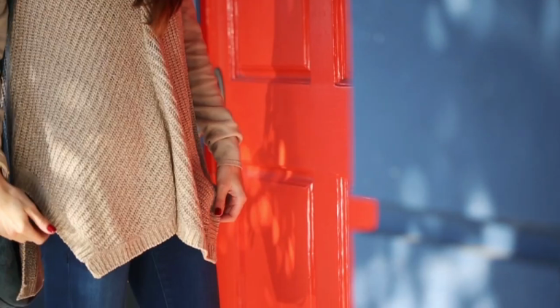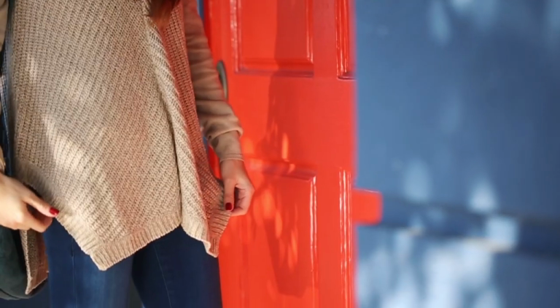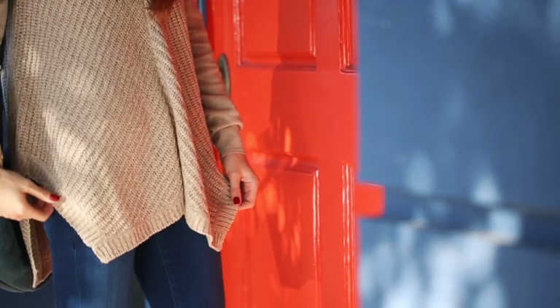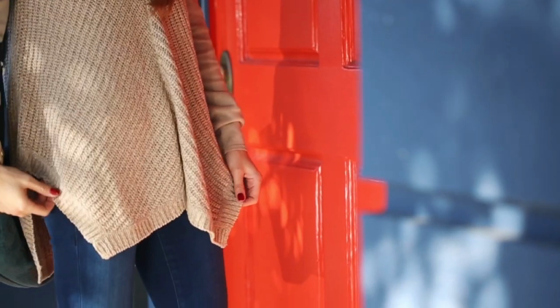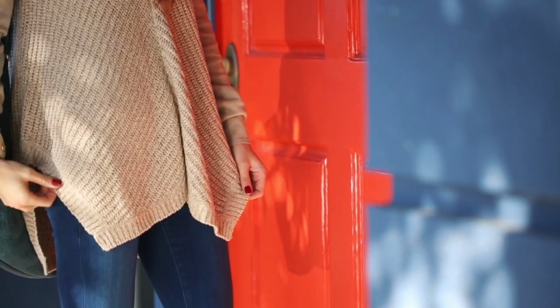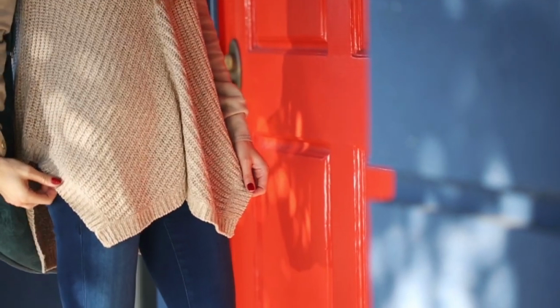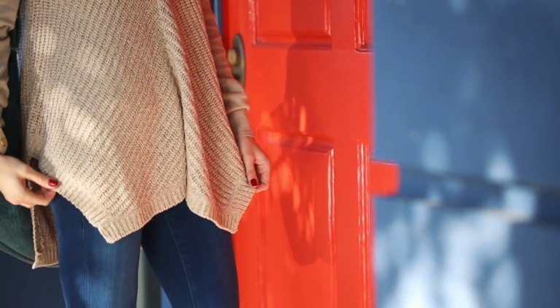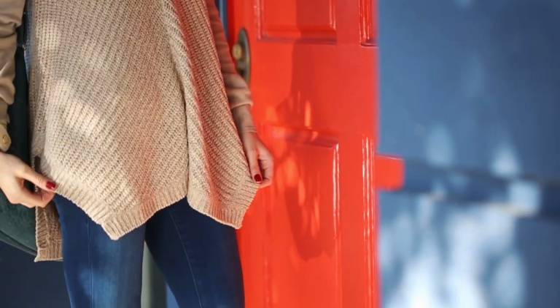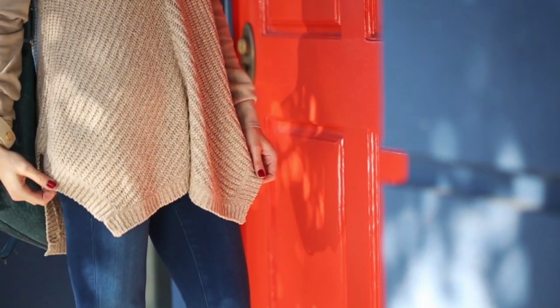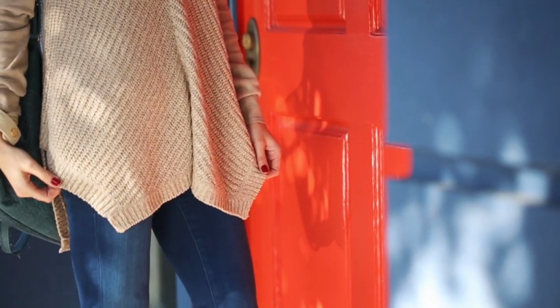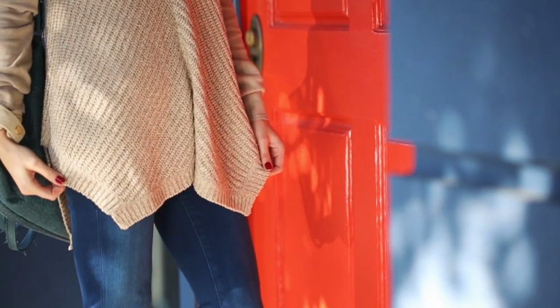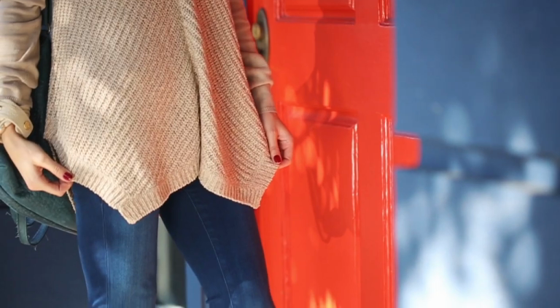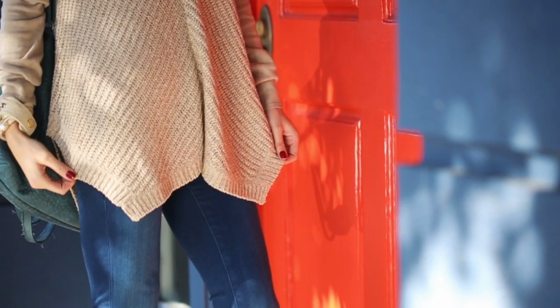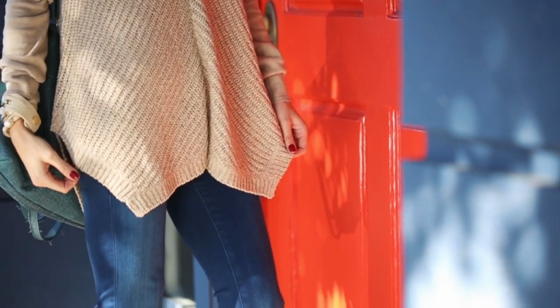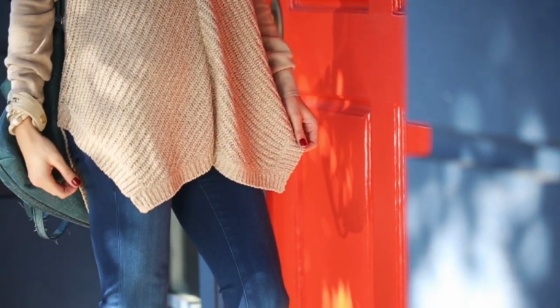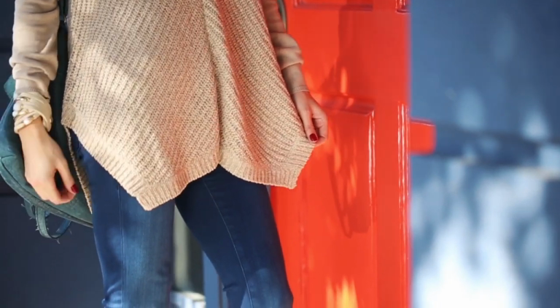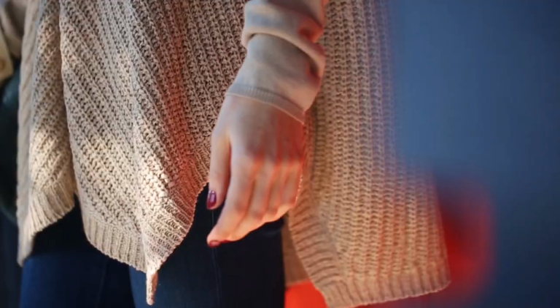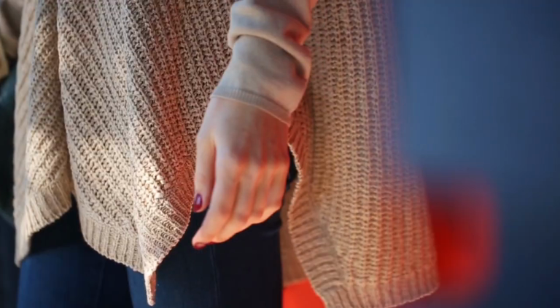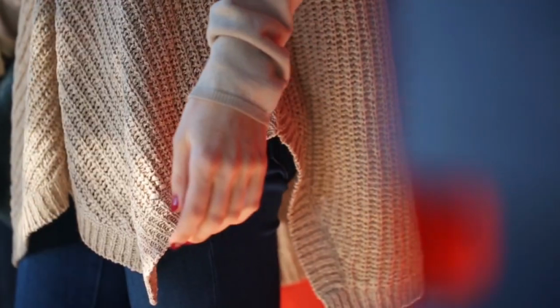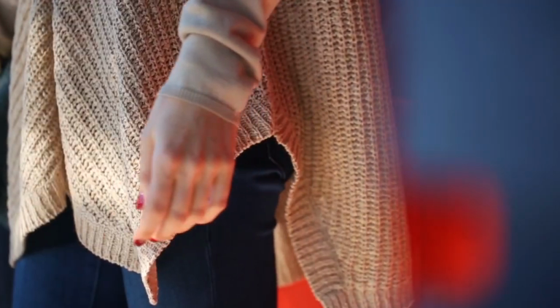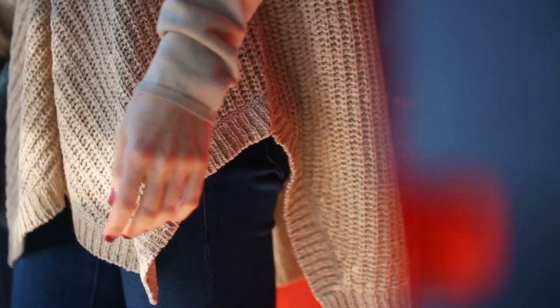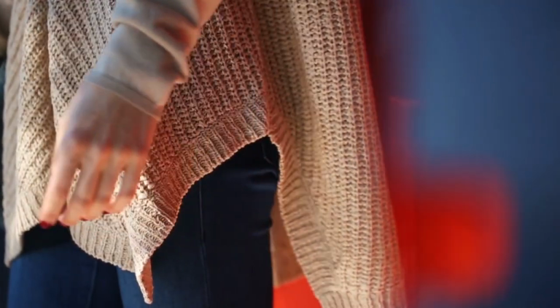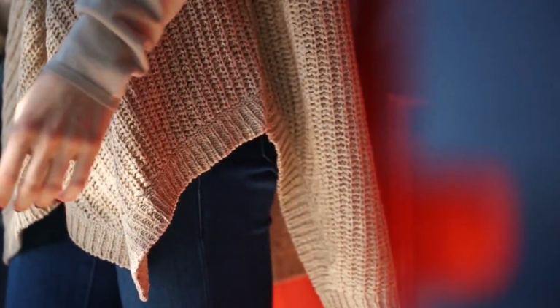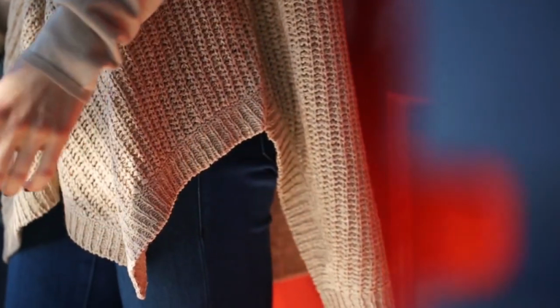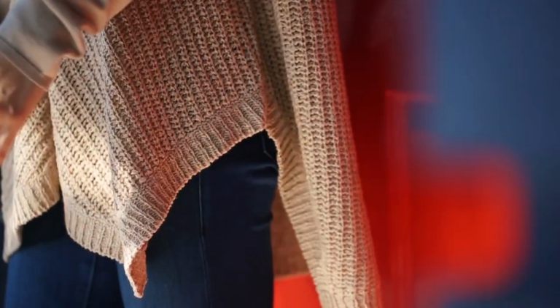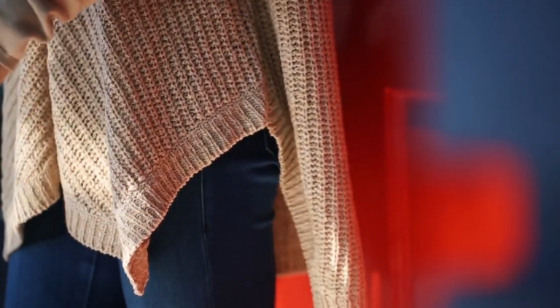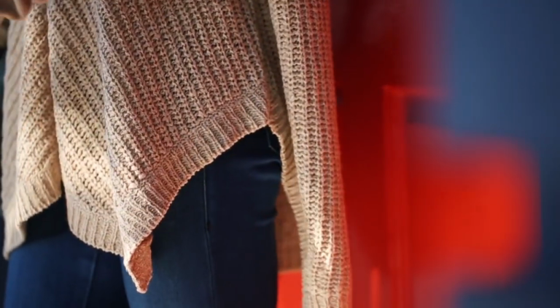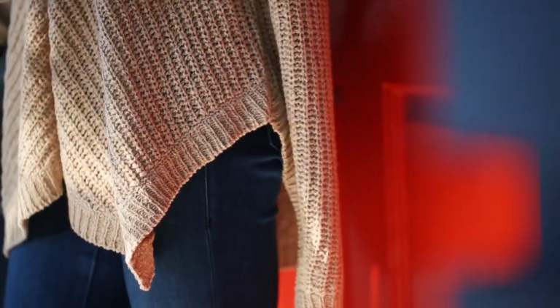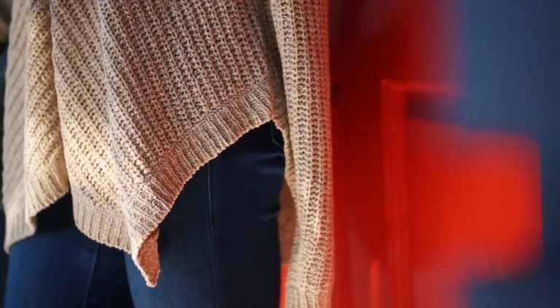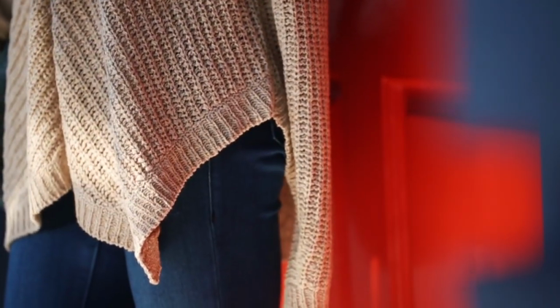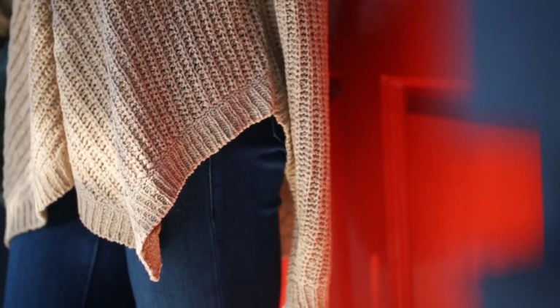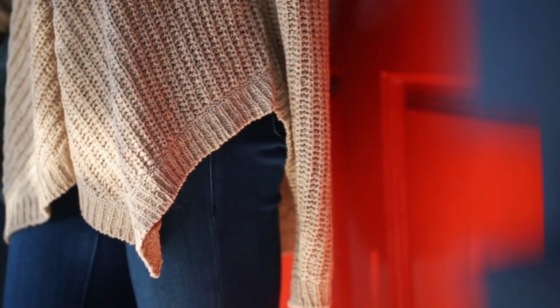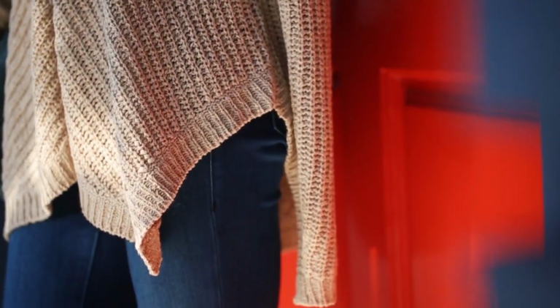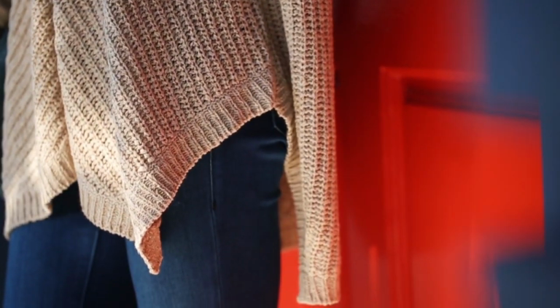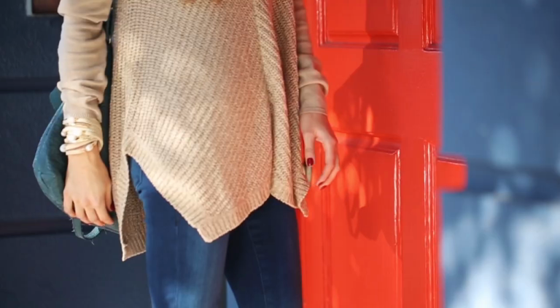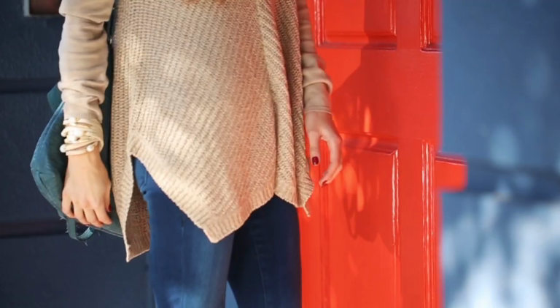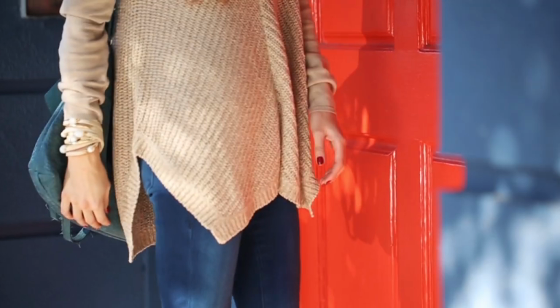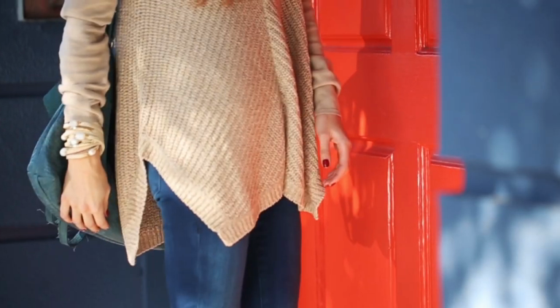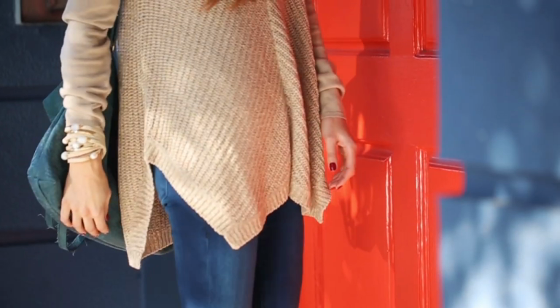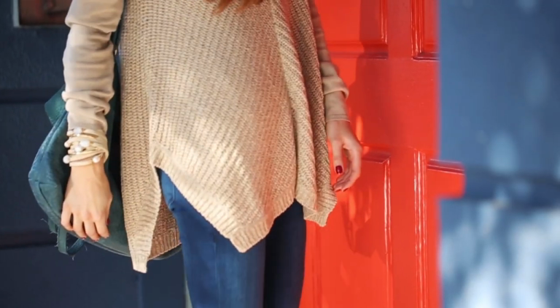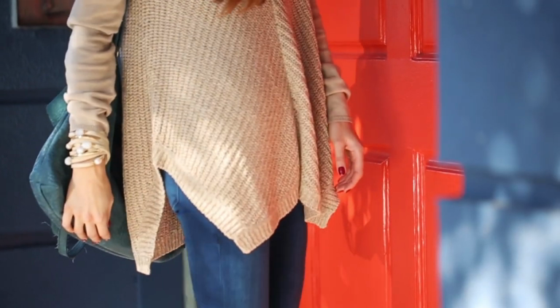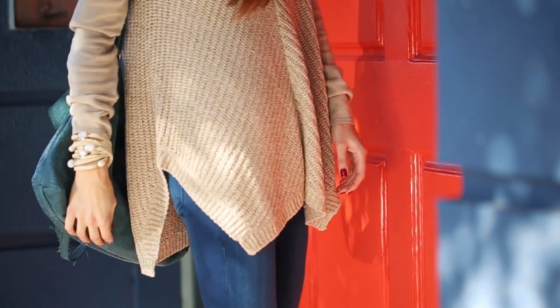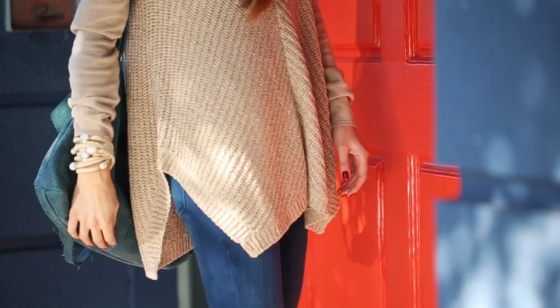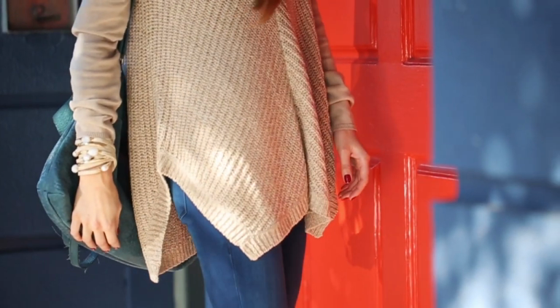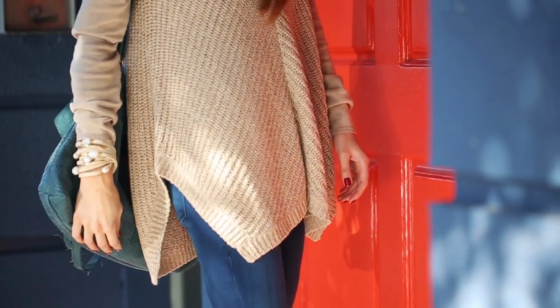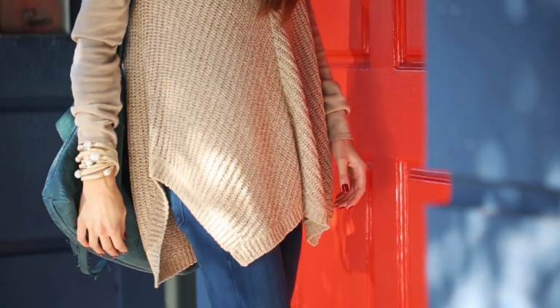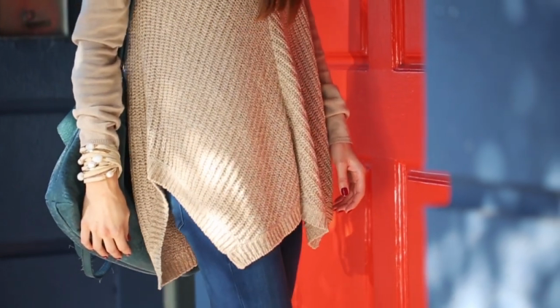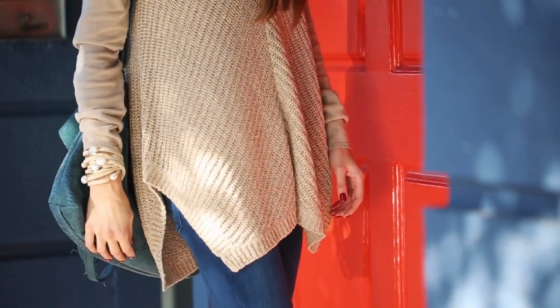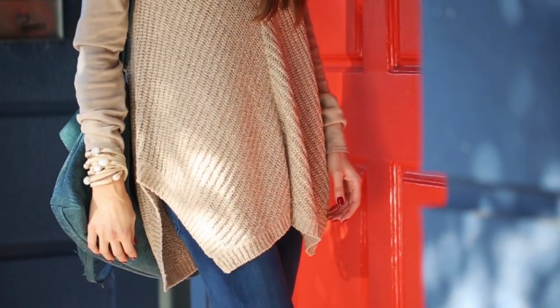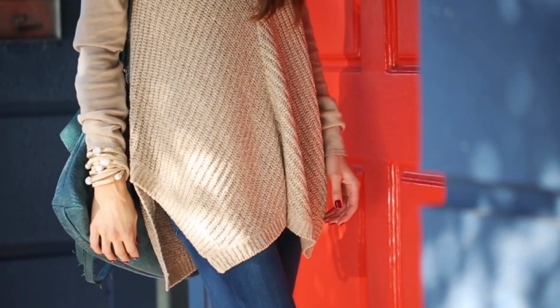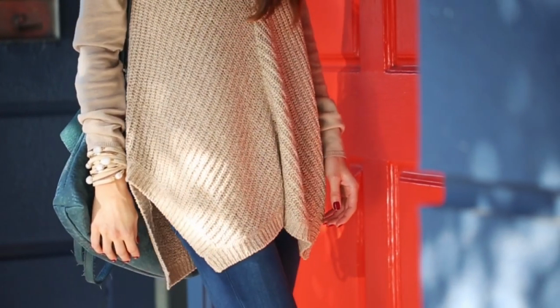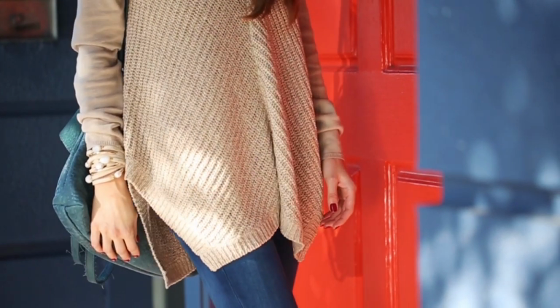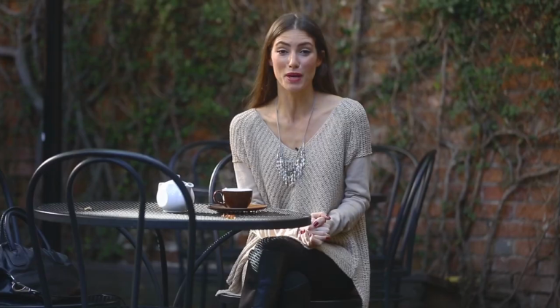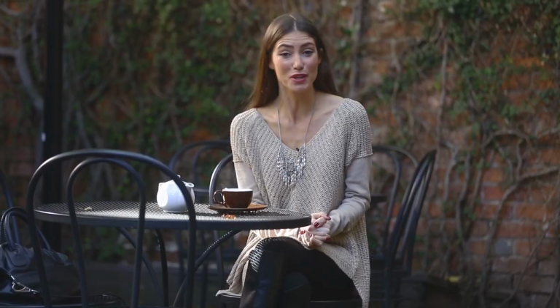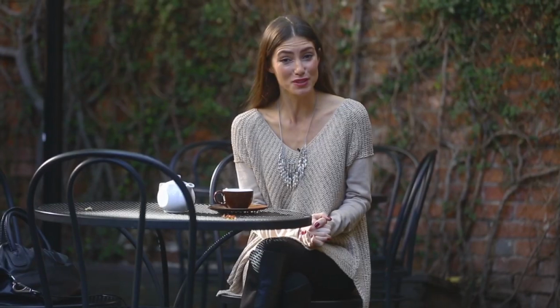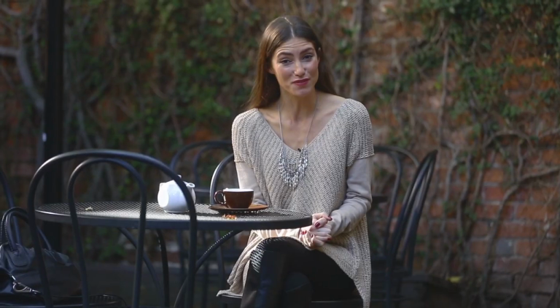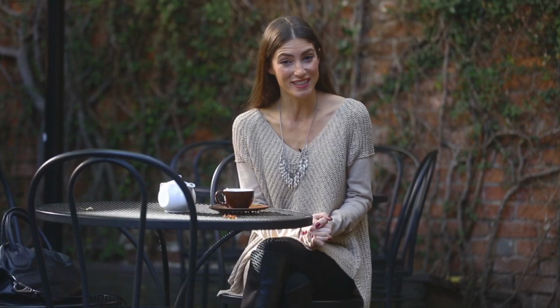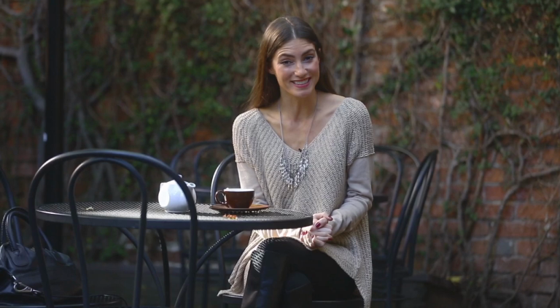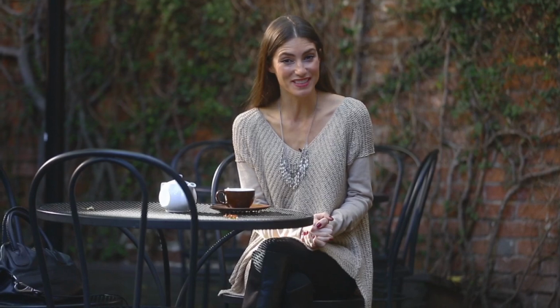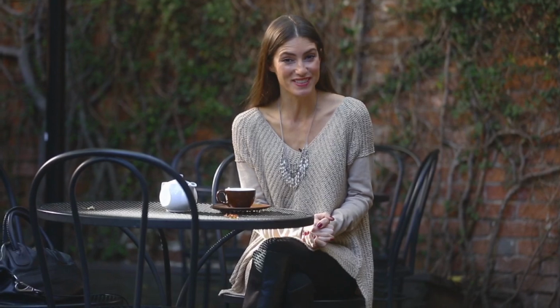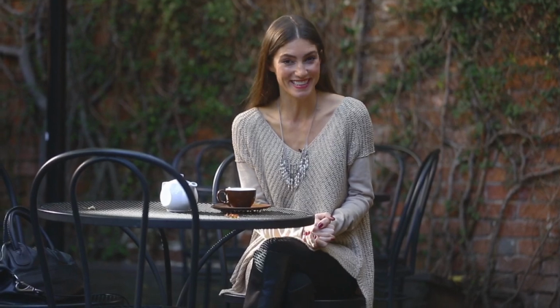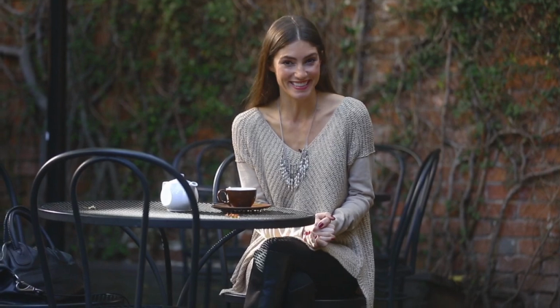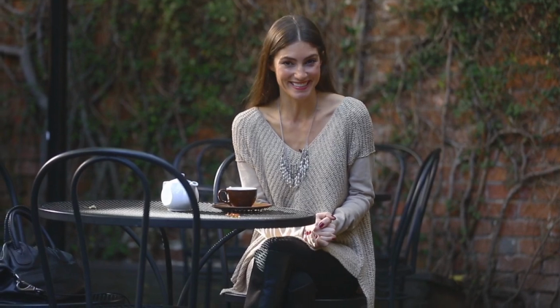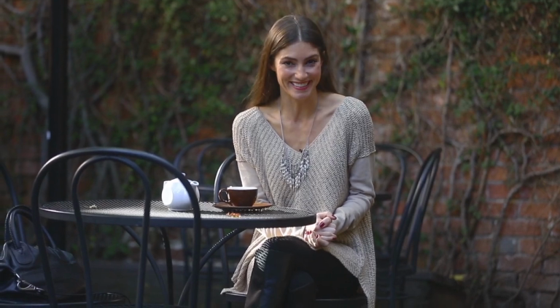The great thing about this sweater is the handkerchief hem. It covers the bottom and the tummy, so it's perfect for the post-festive season.